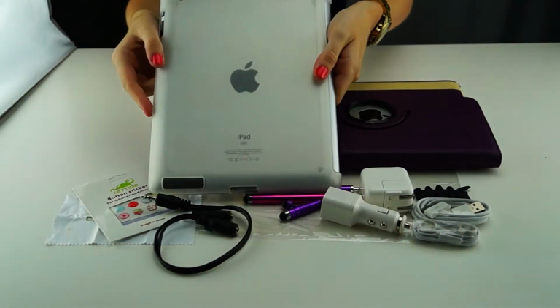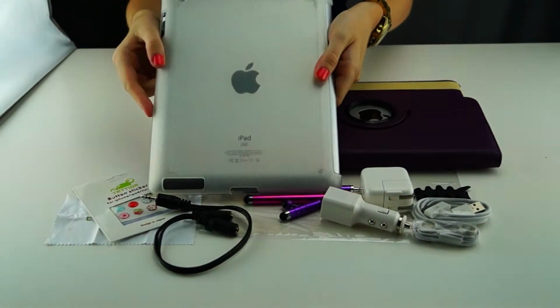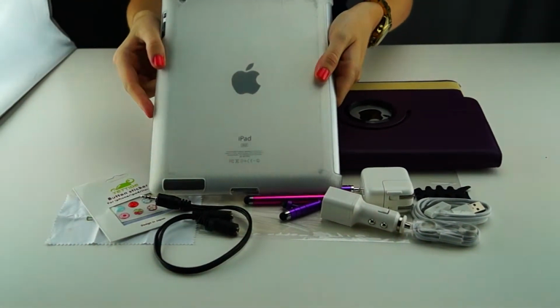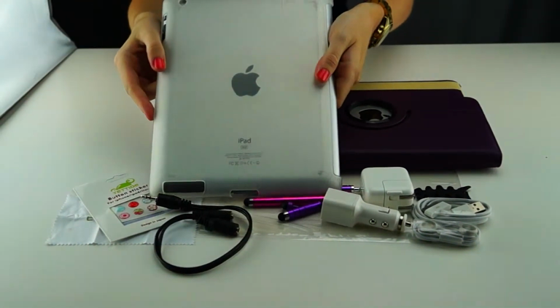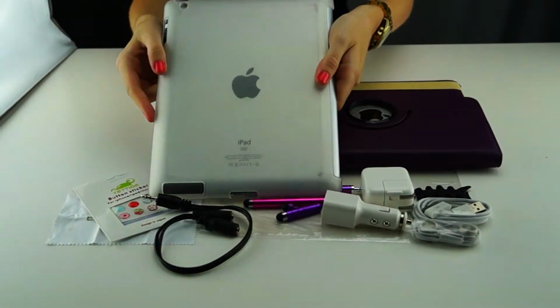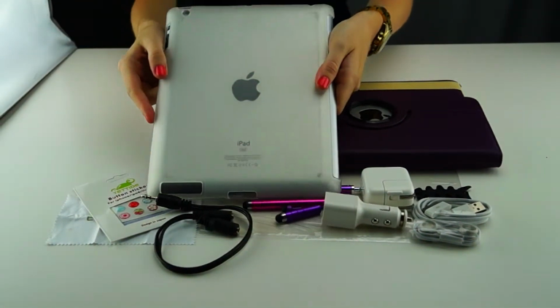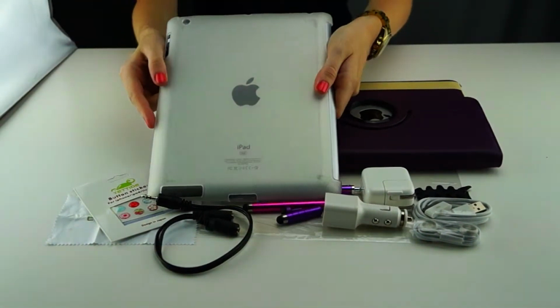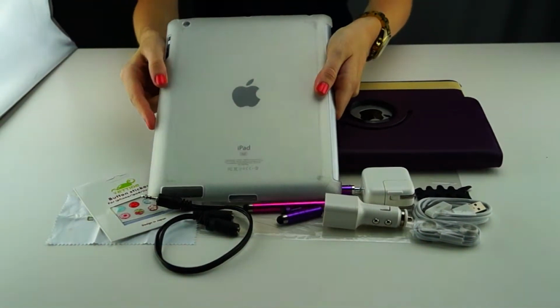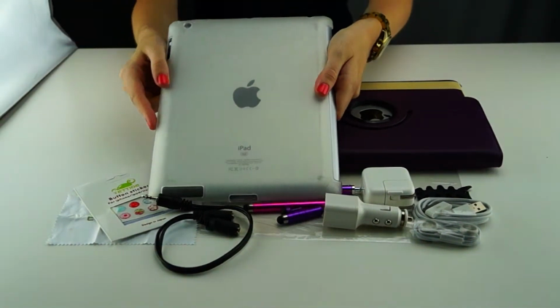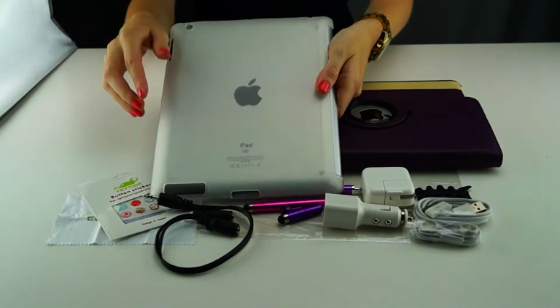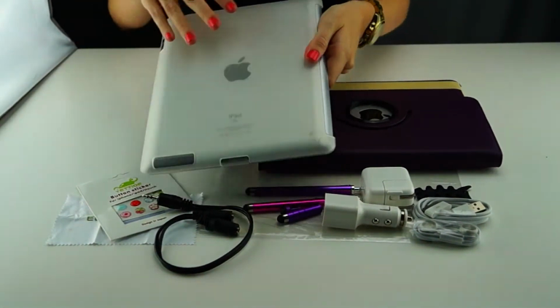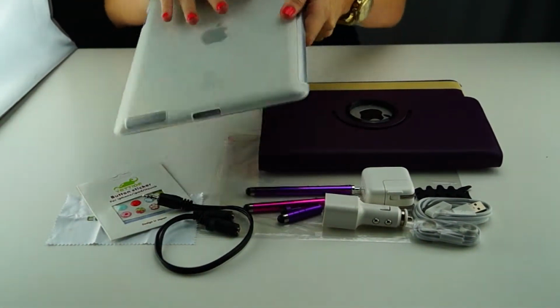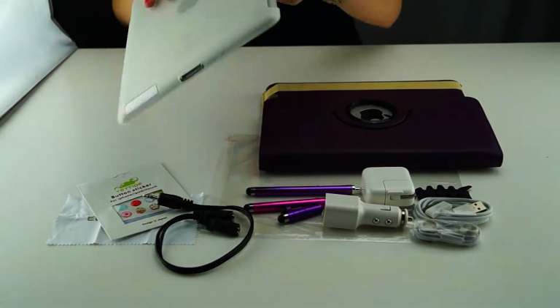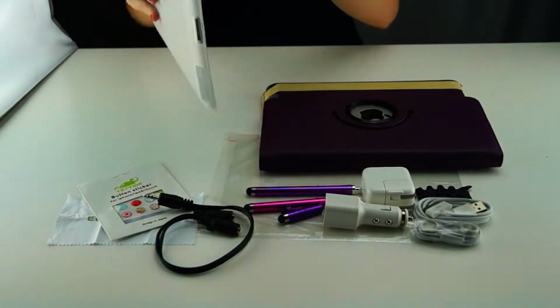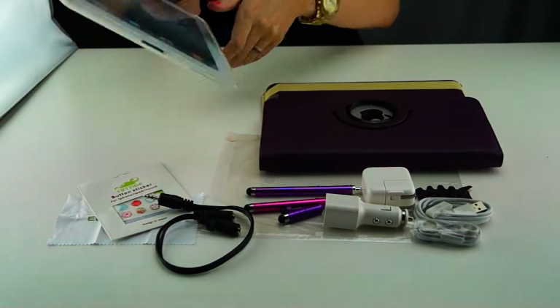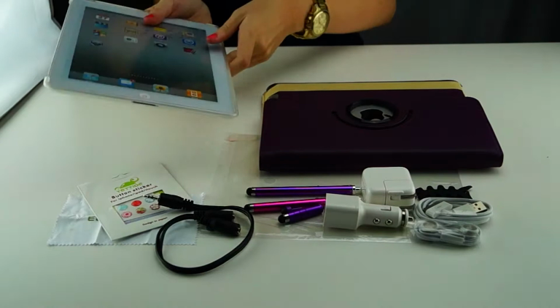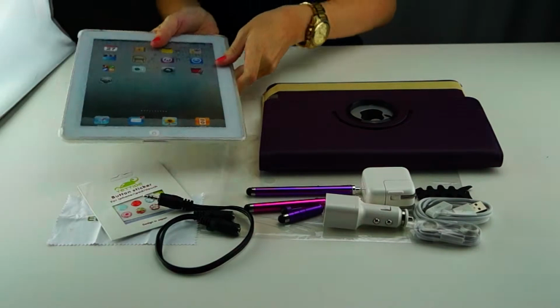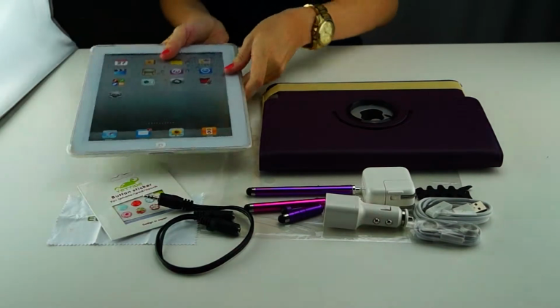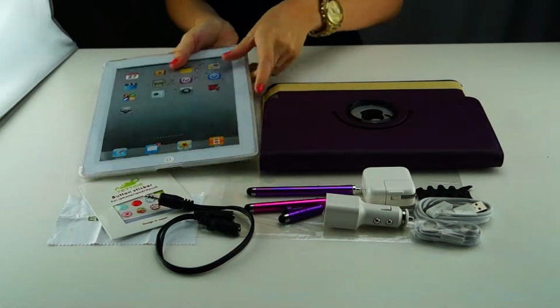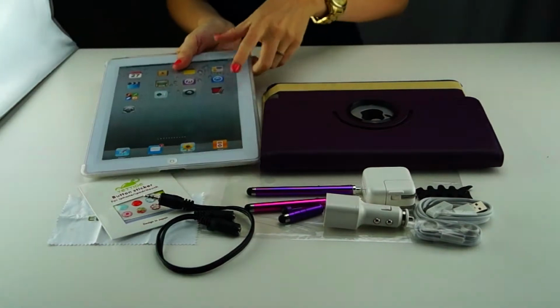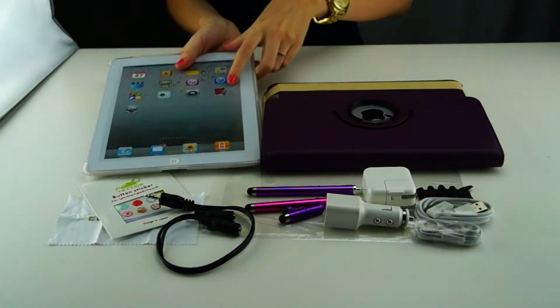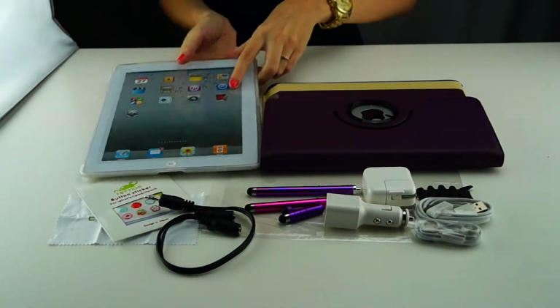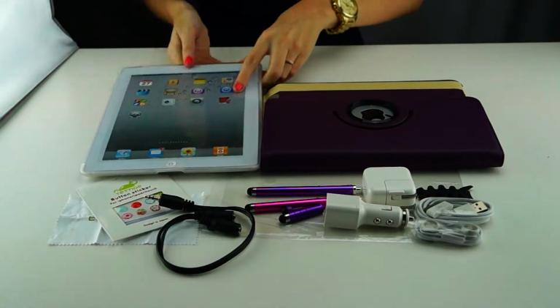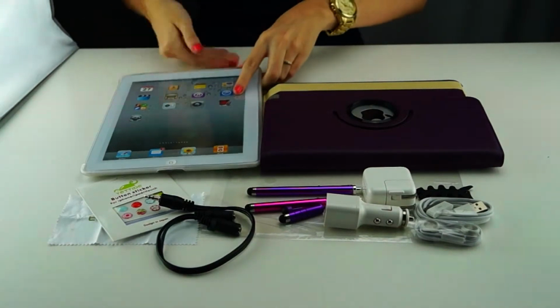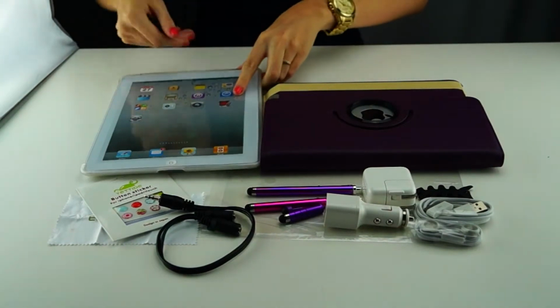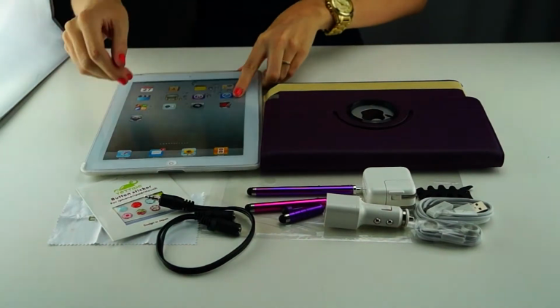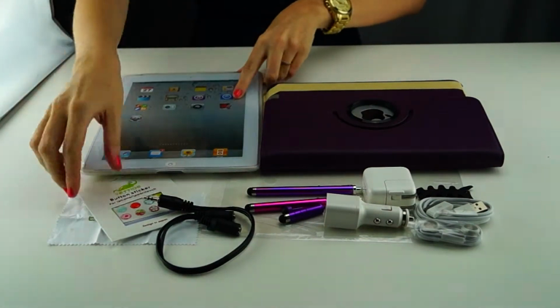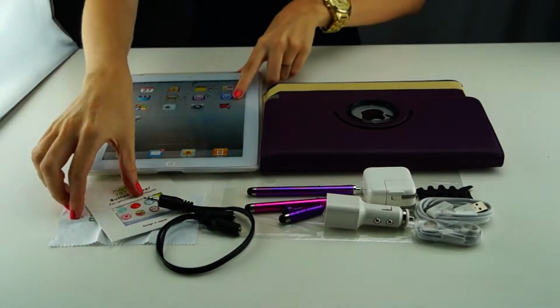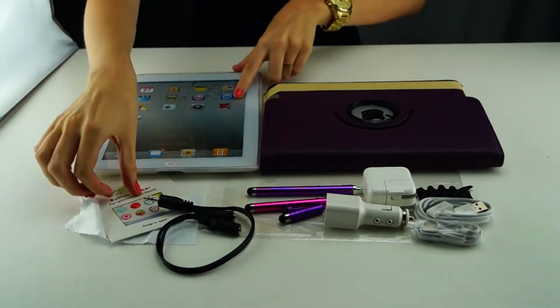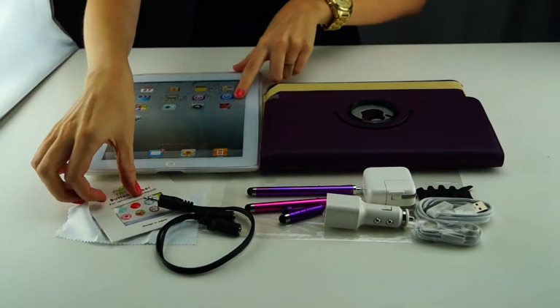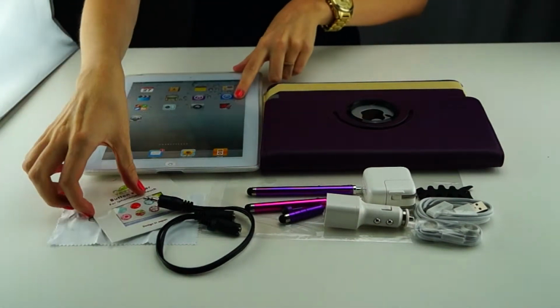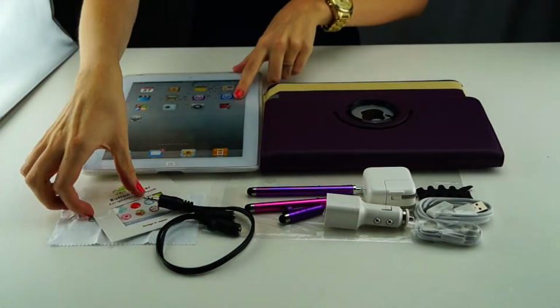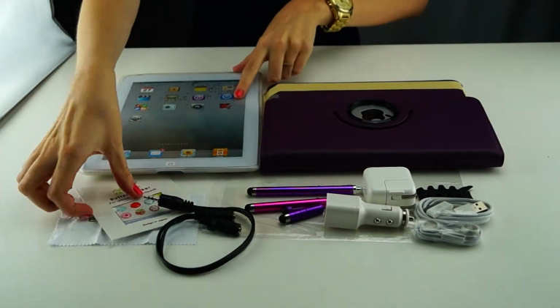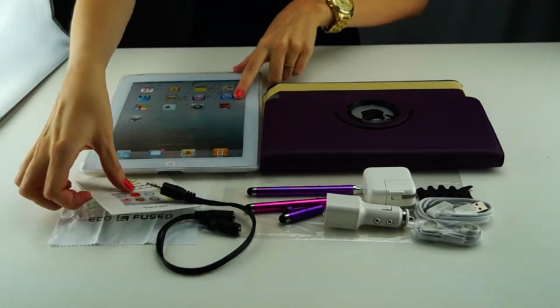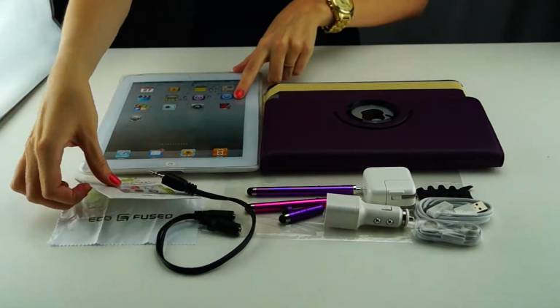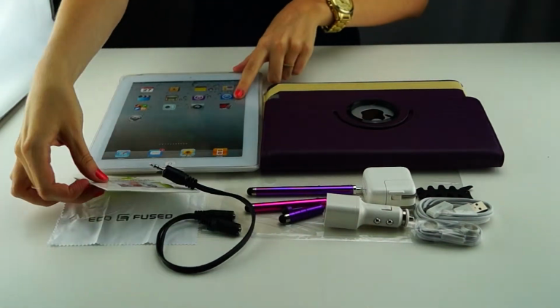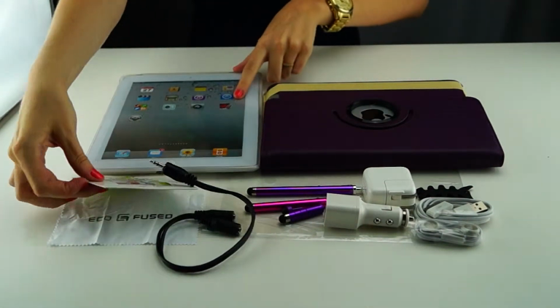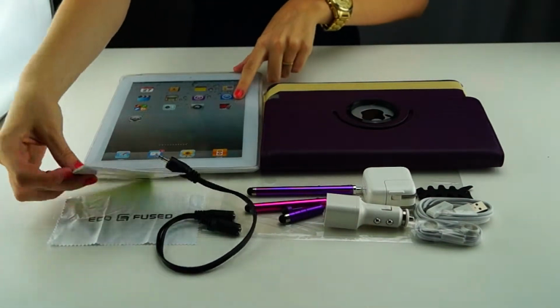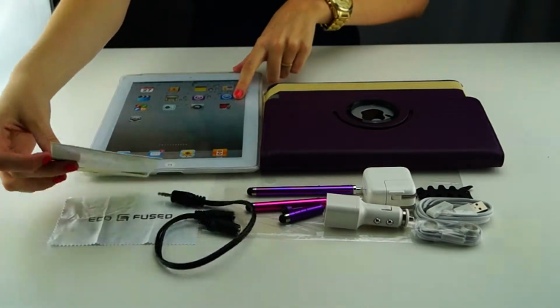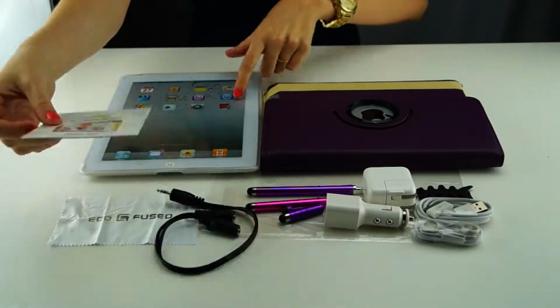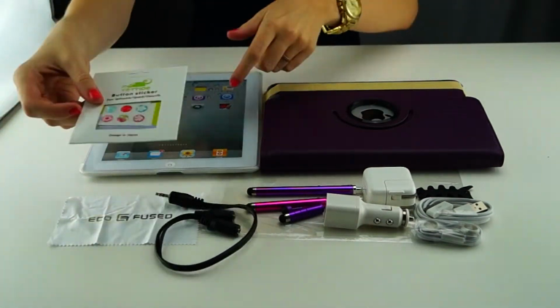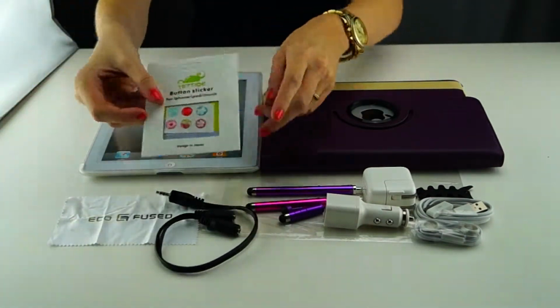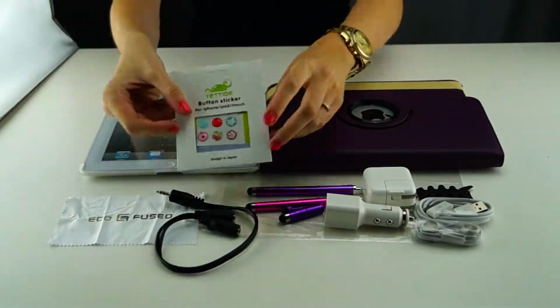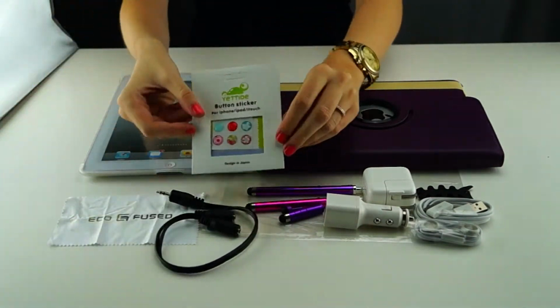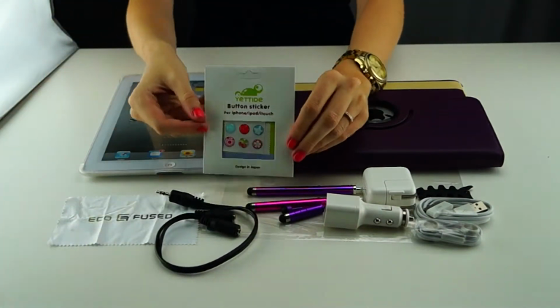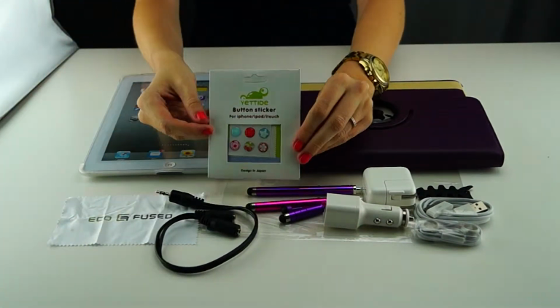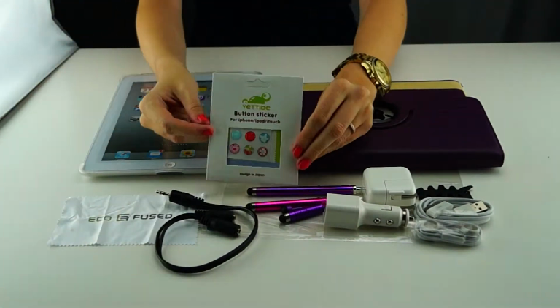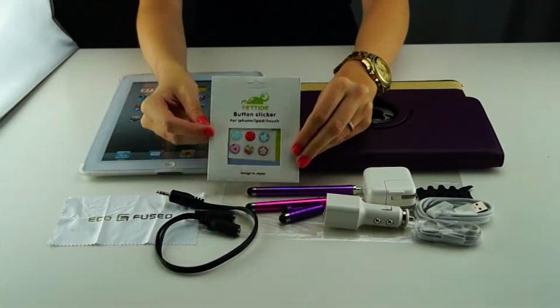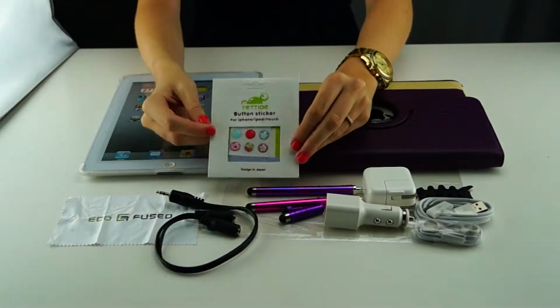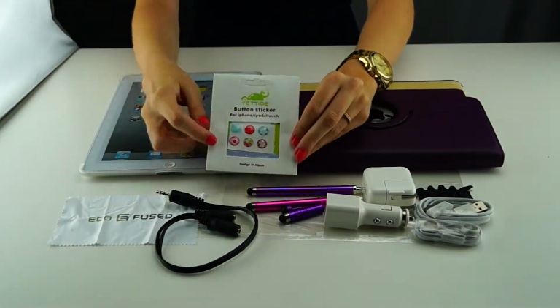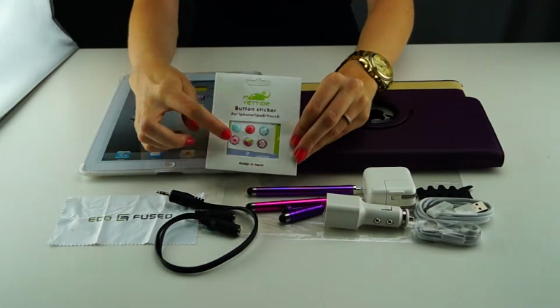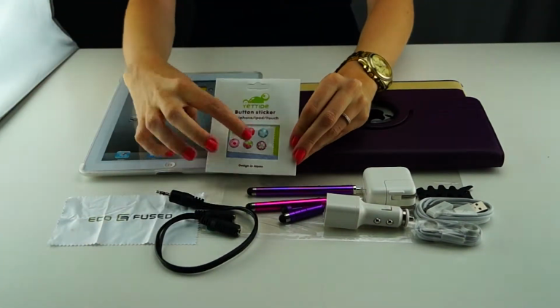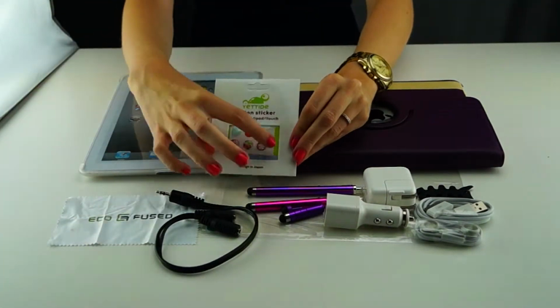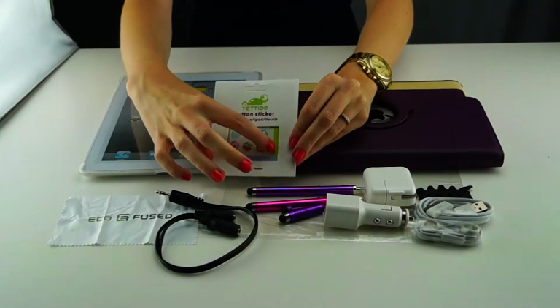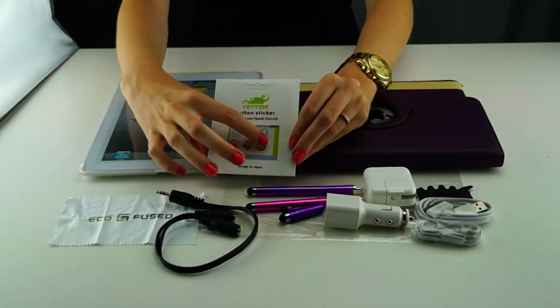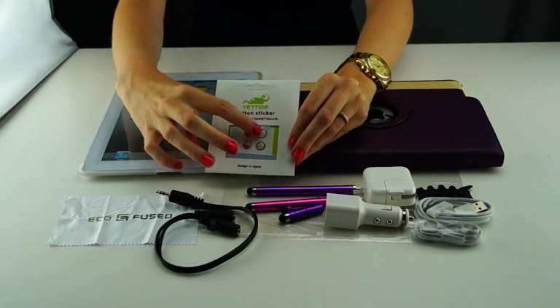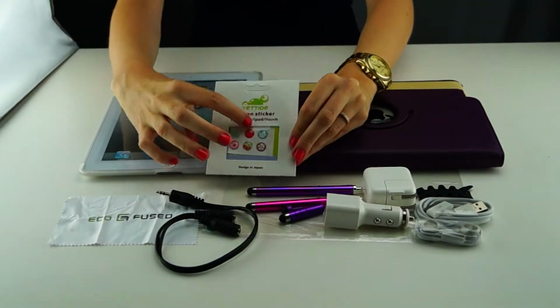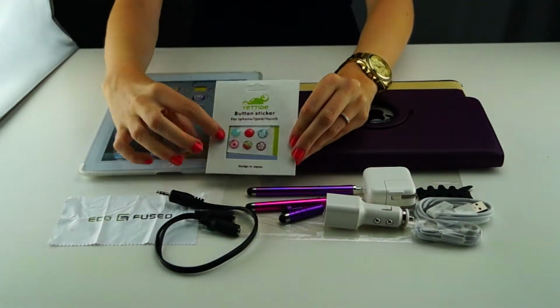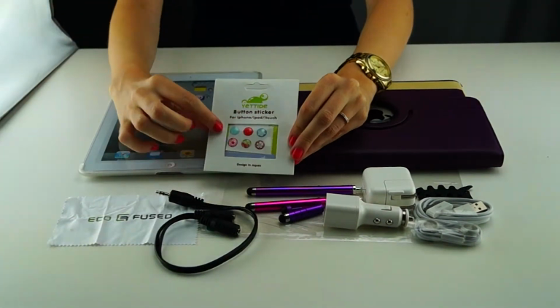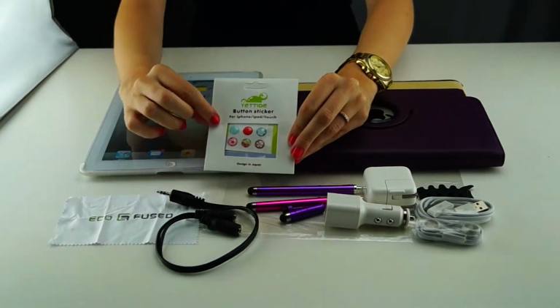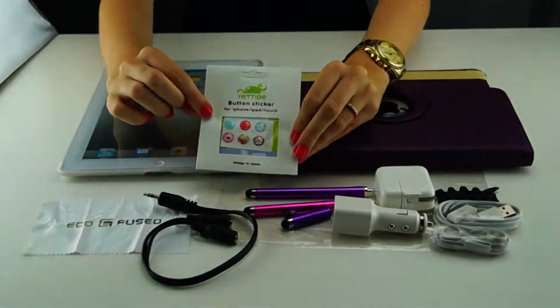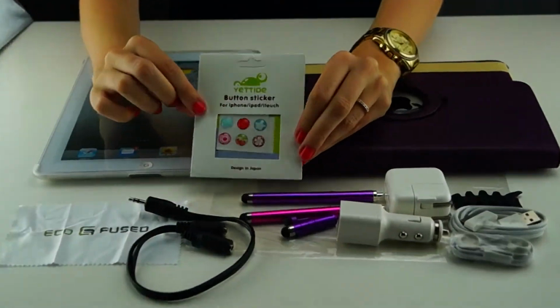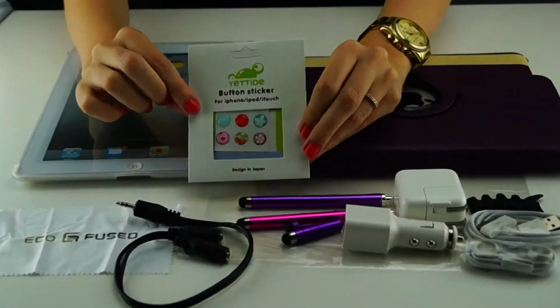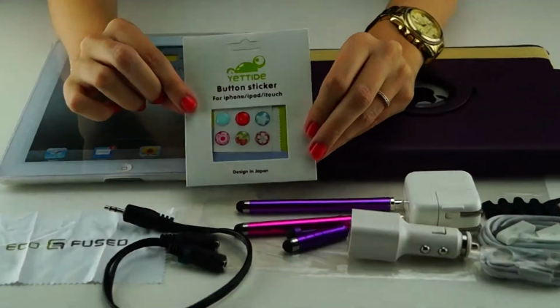Six button stickers for iPhone, iPad, or iPod touch.